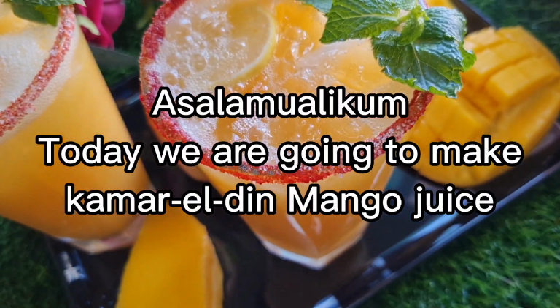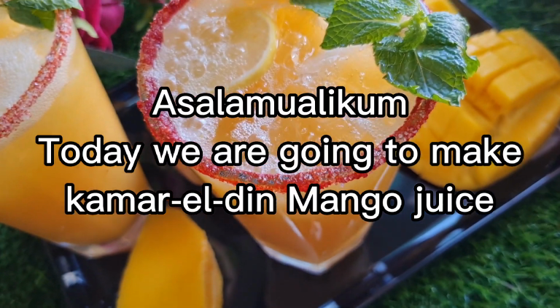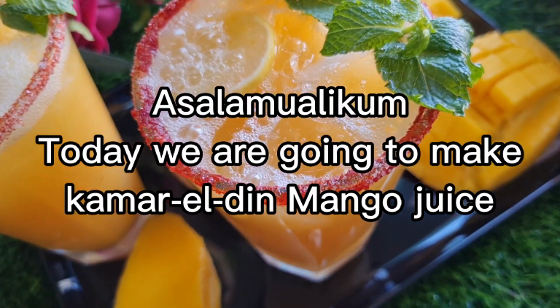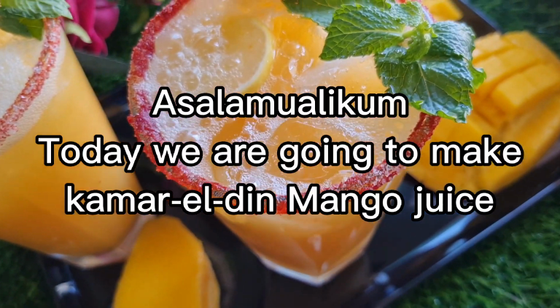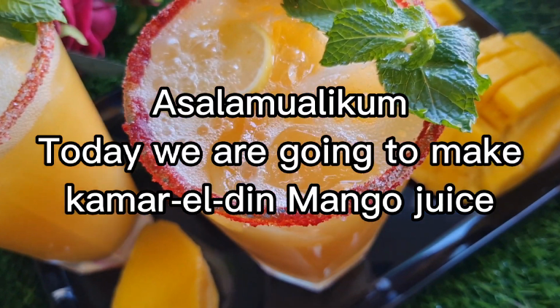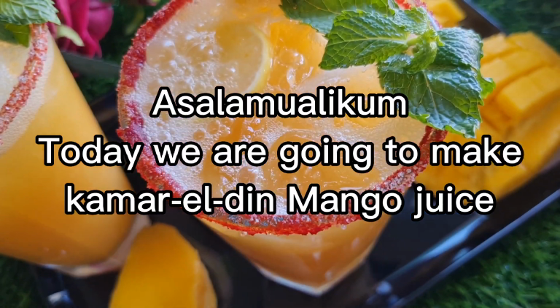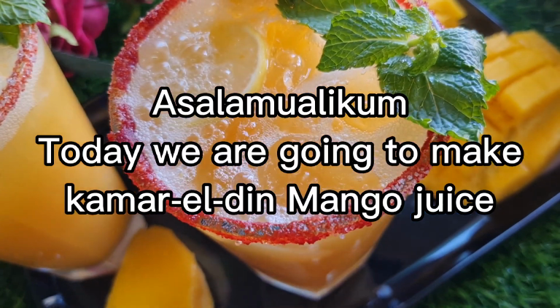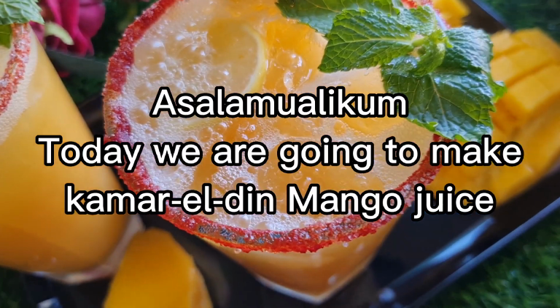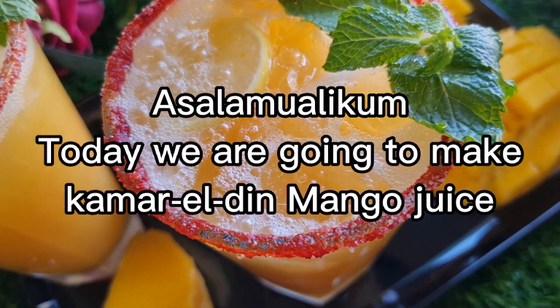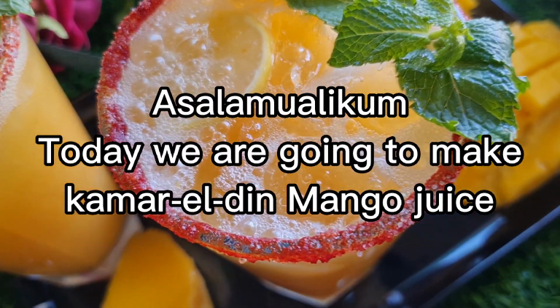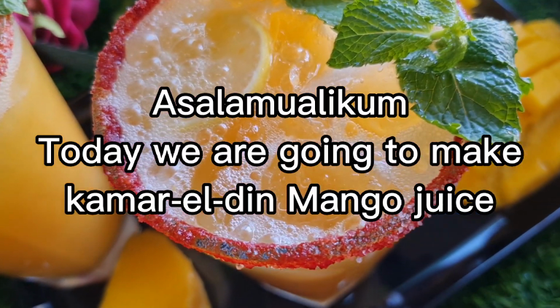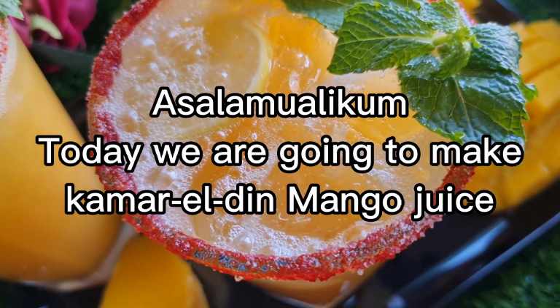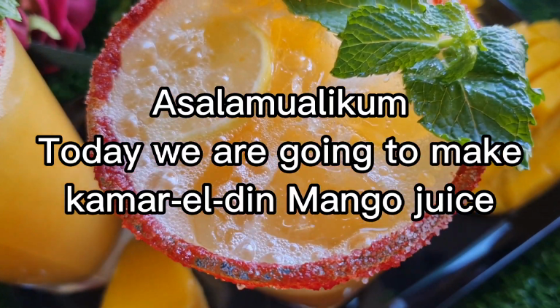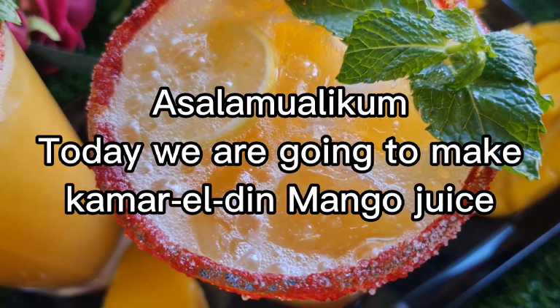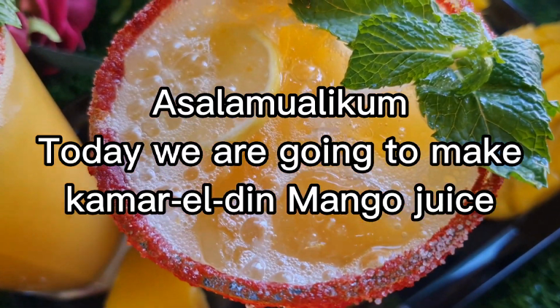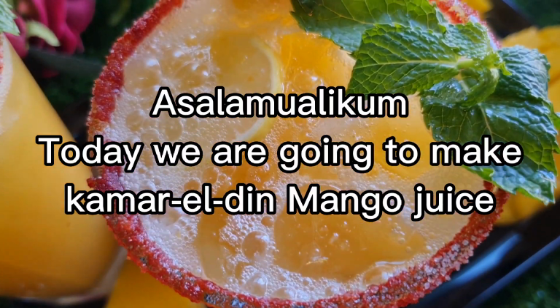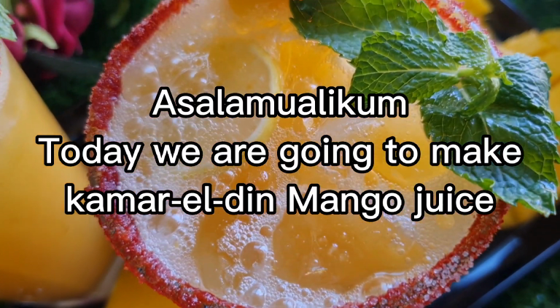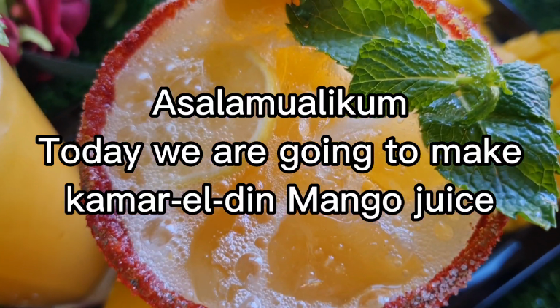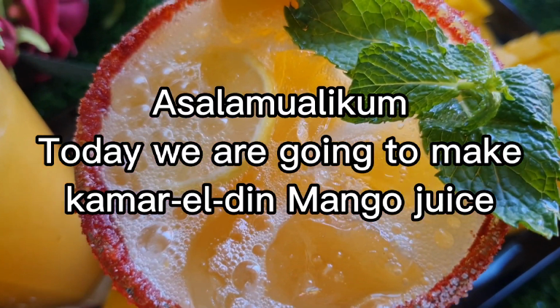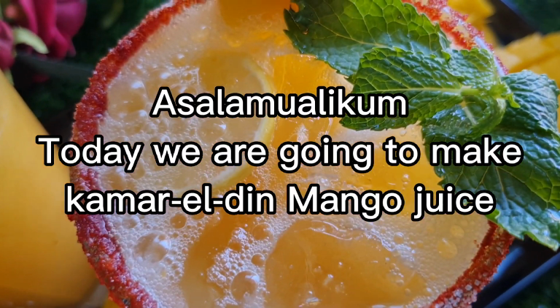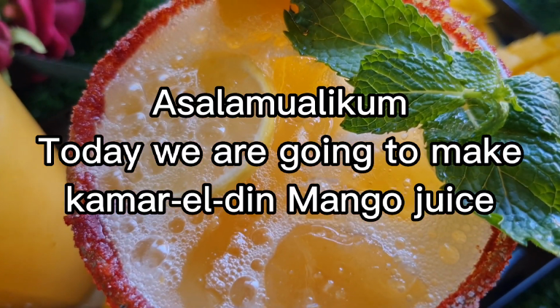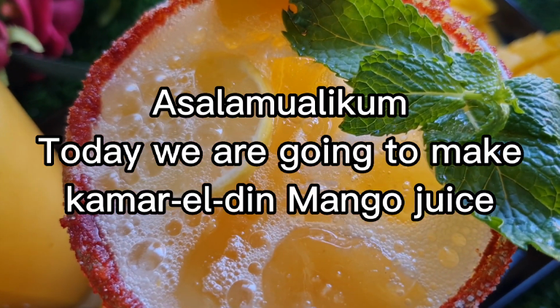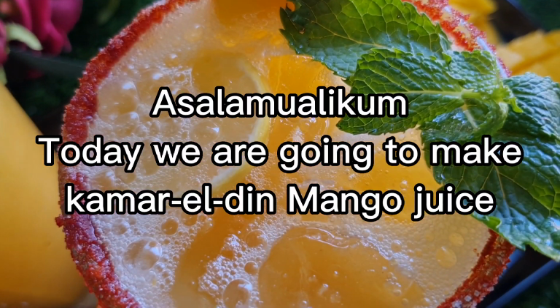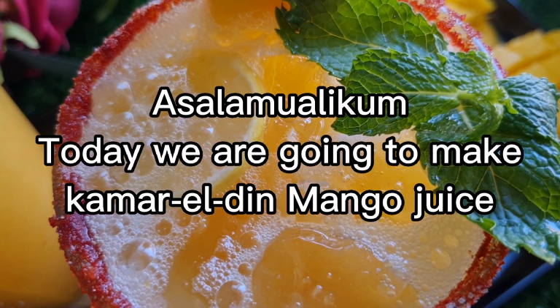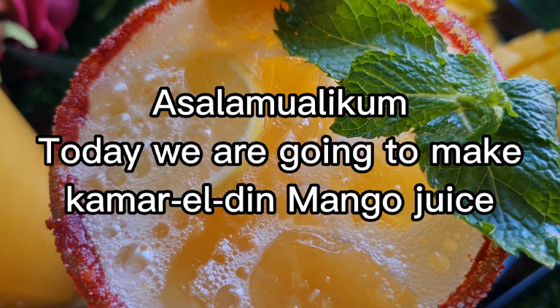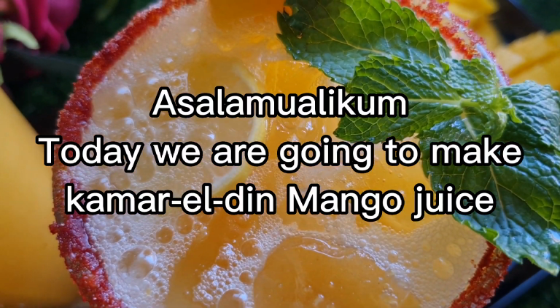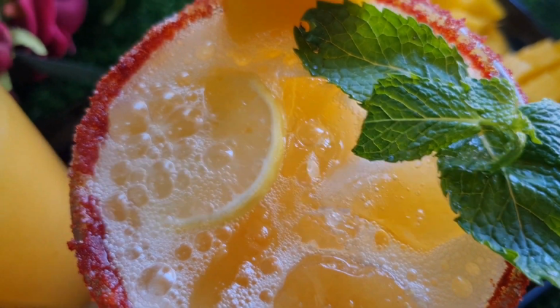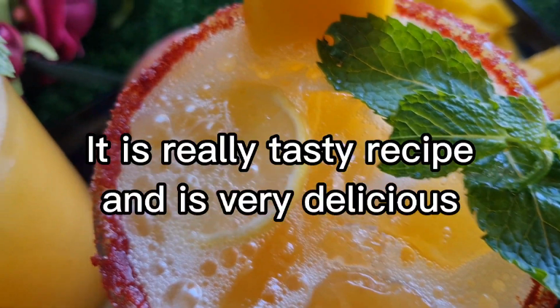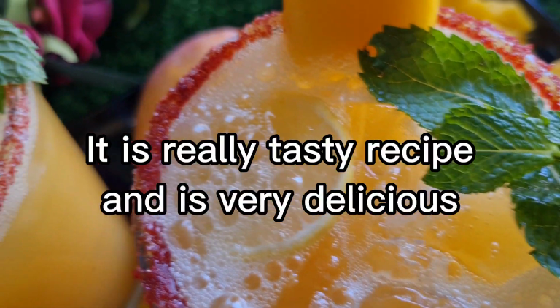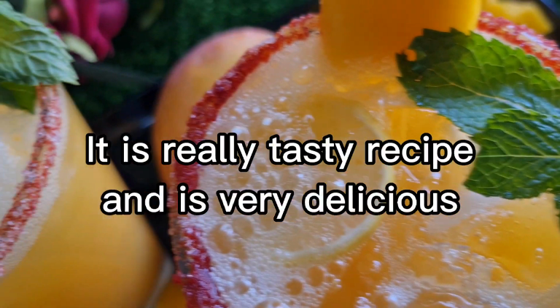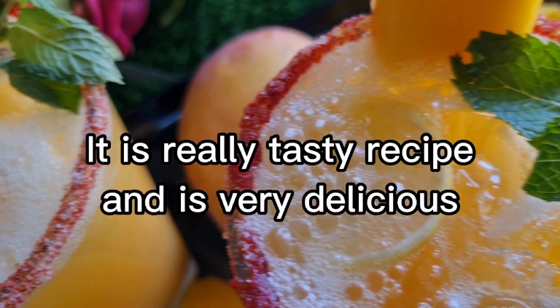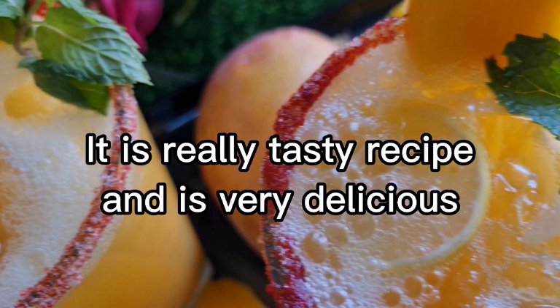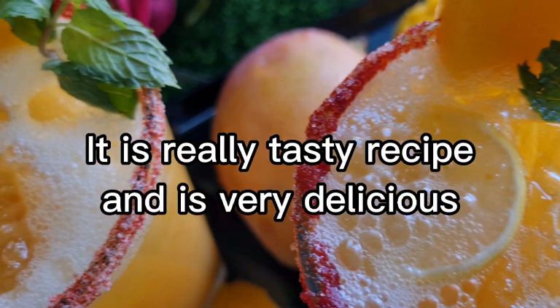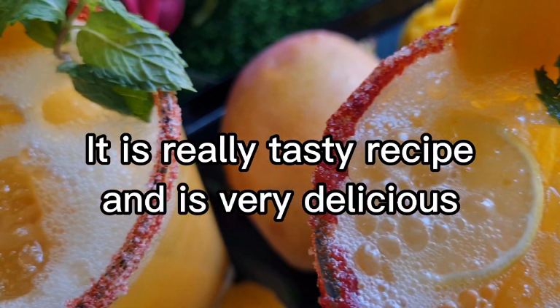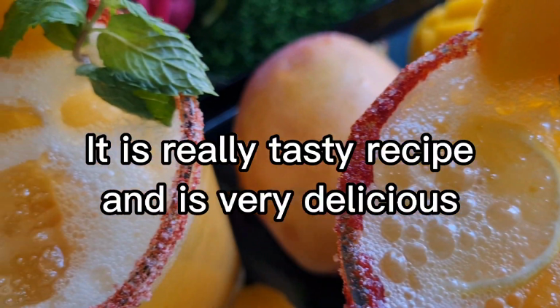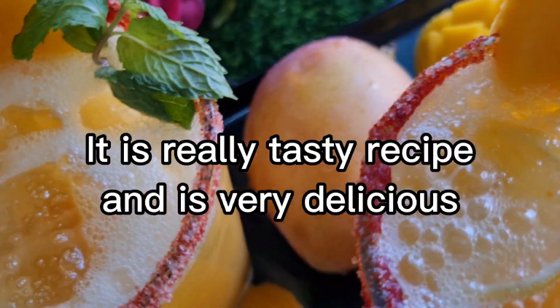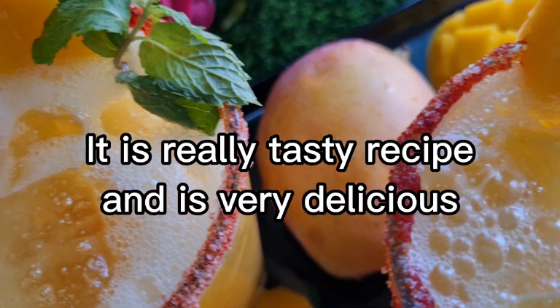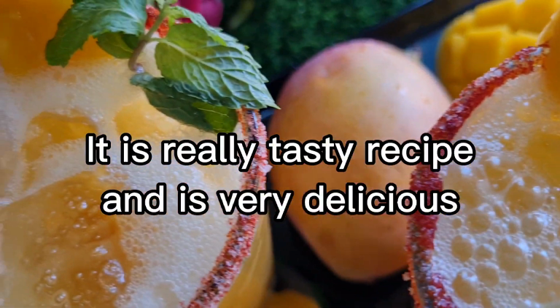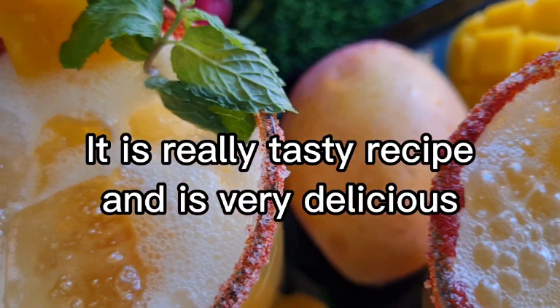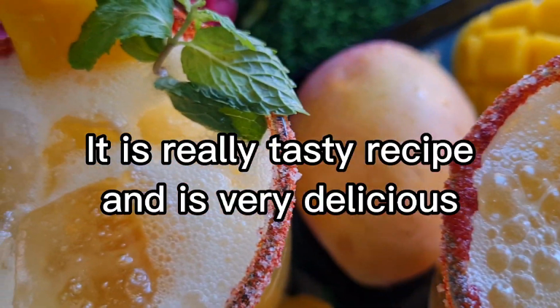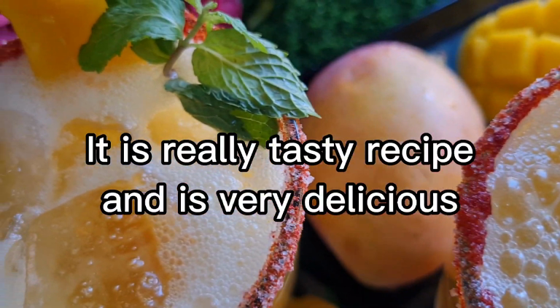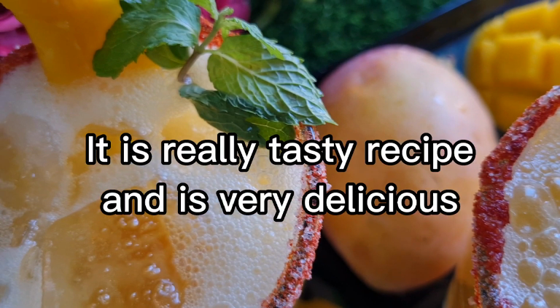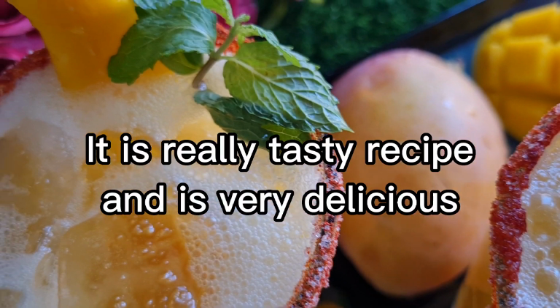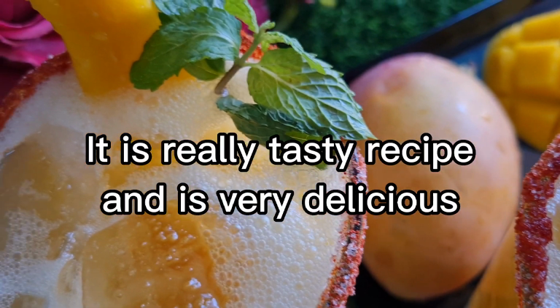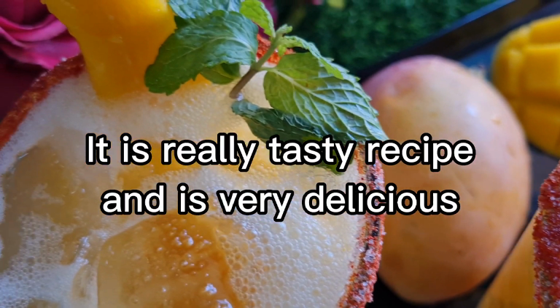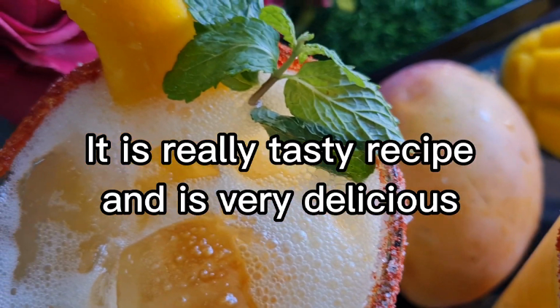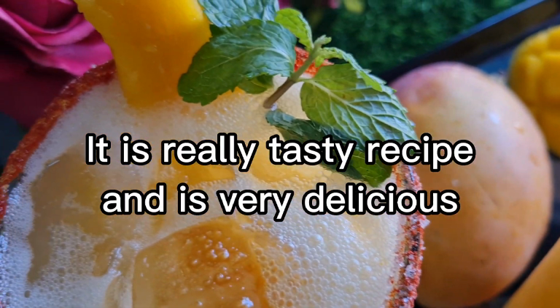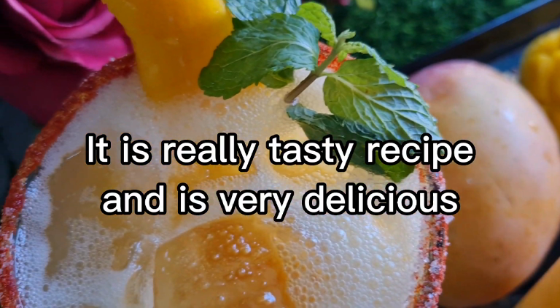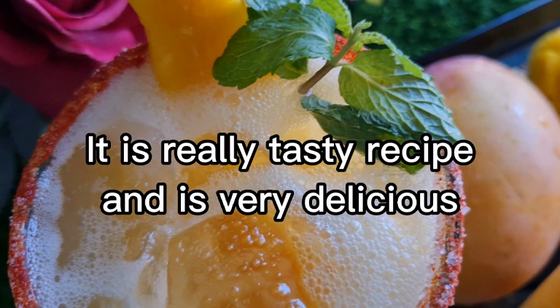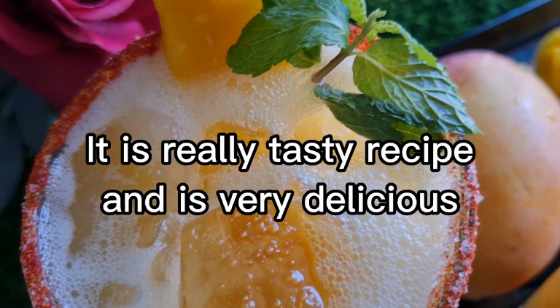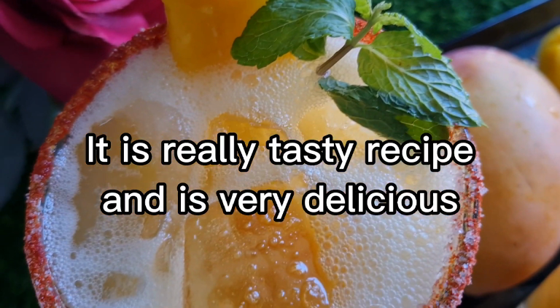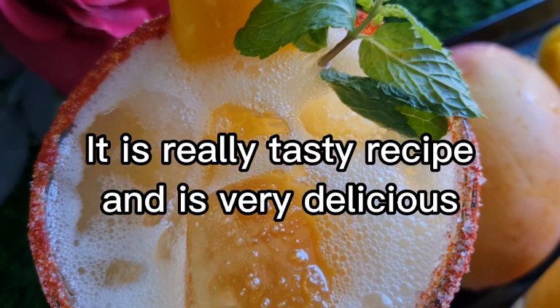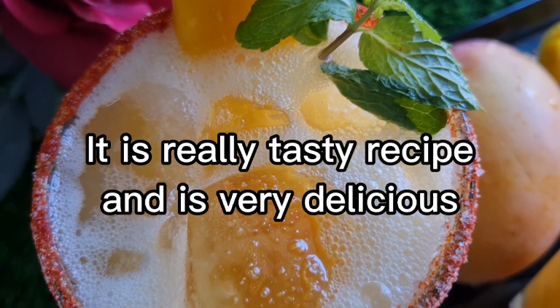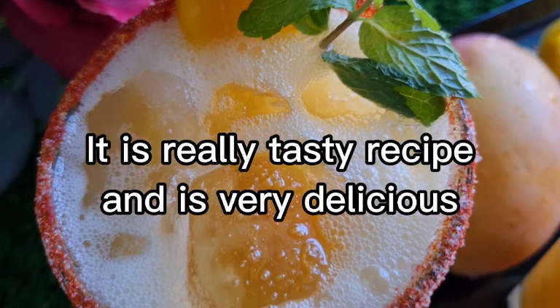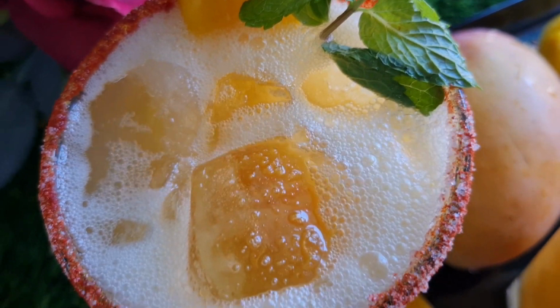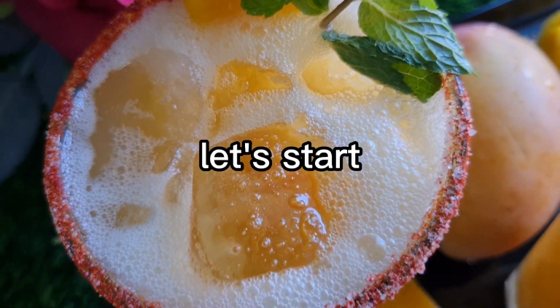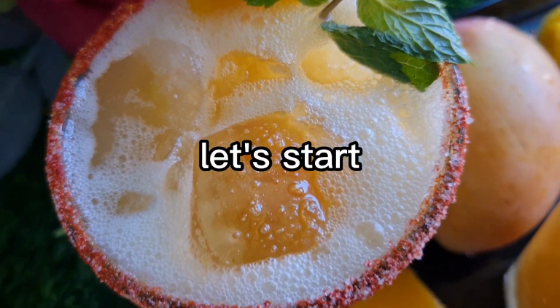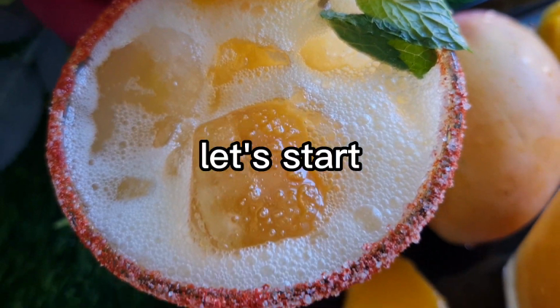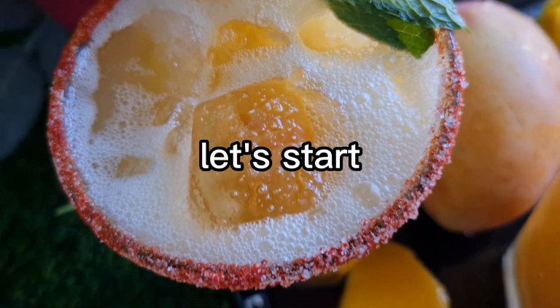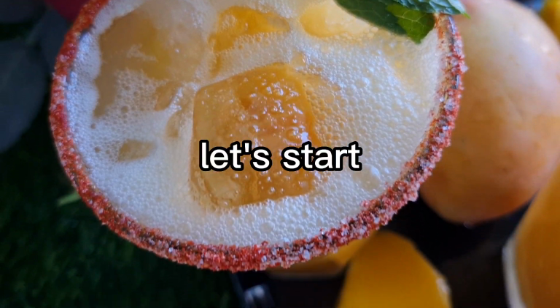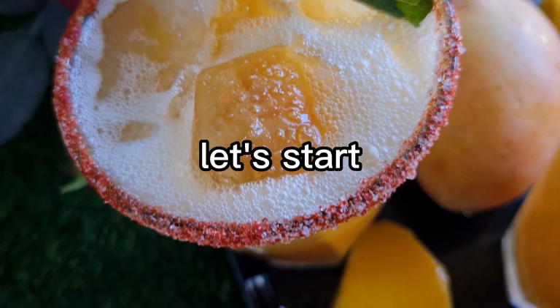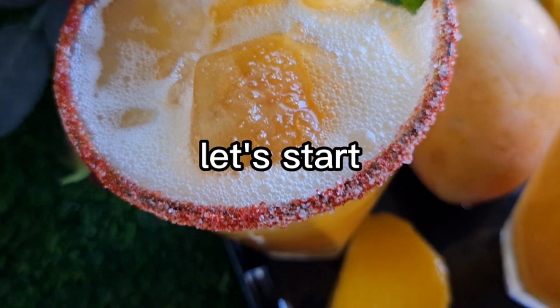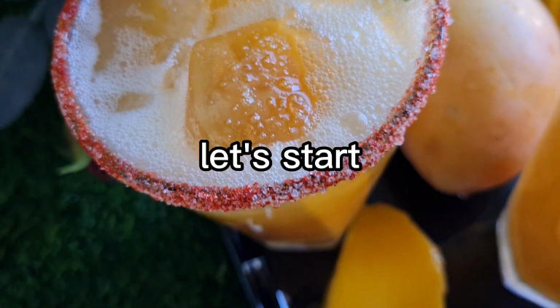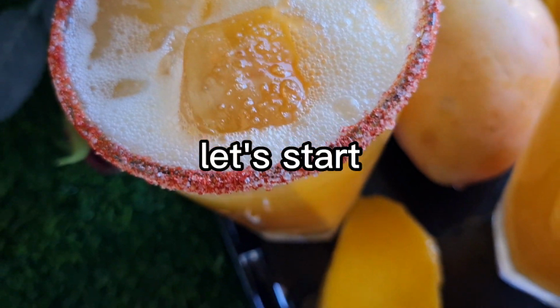Assalamu alaikum everyone, today we are going to make Qamar al-Din mango juice. It is a really tasty and very delicious recipe. Let's start!